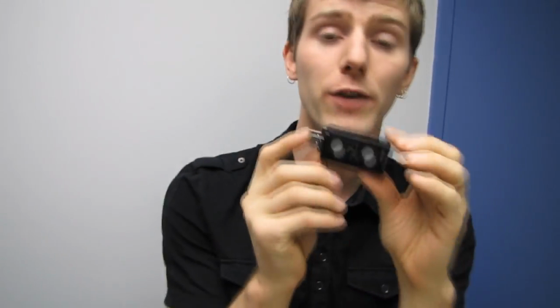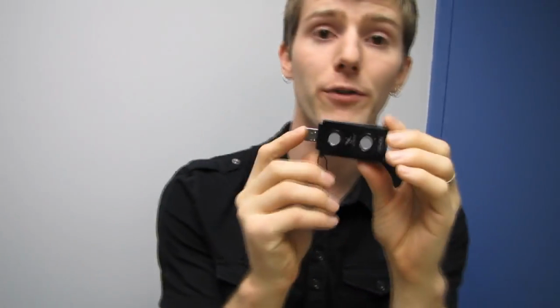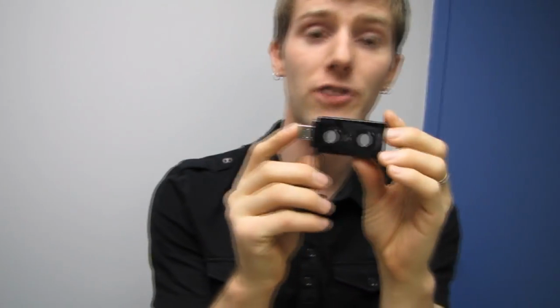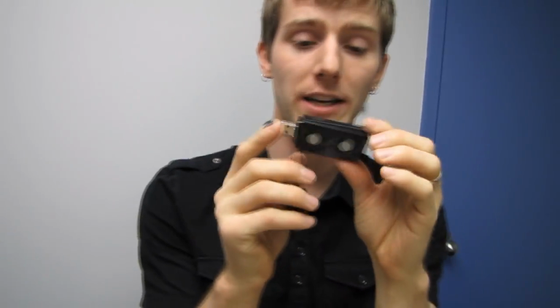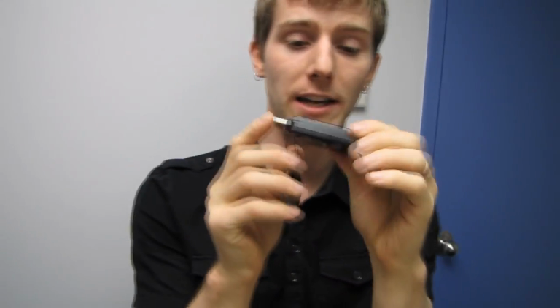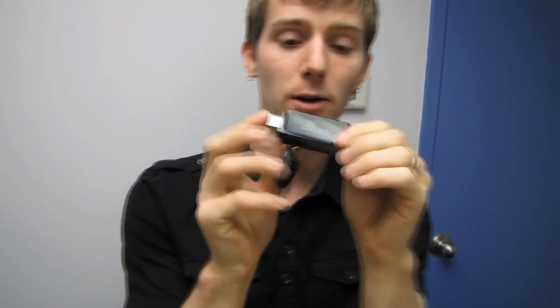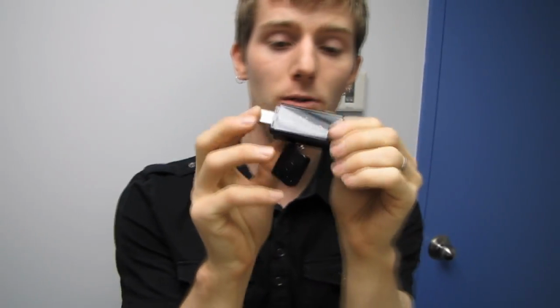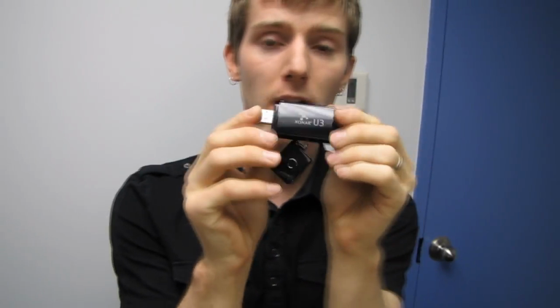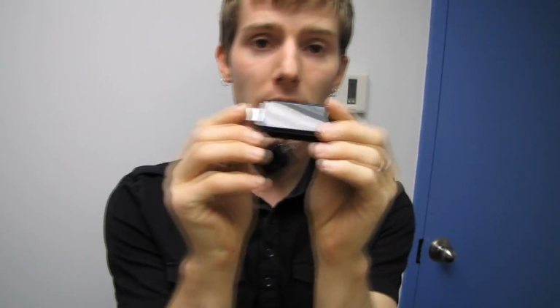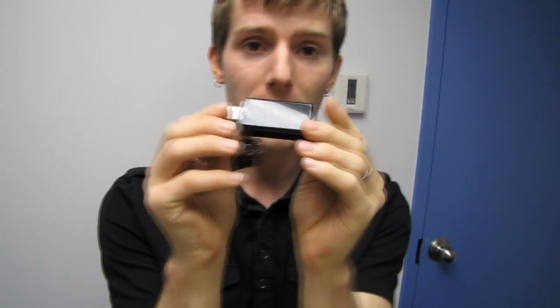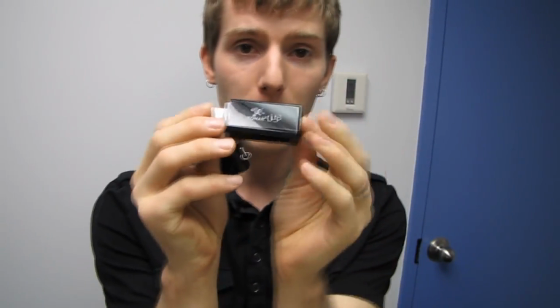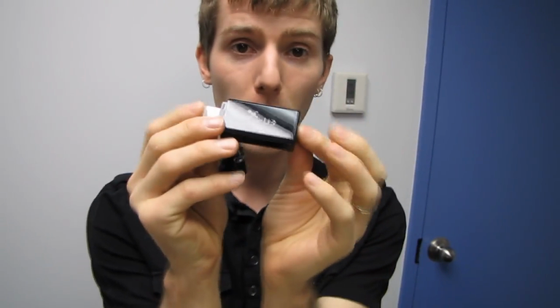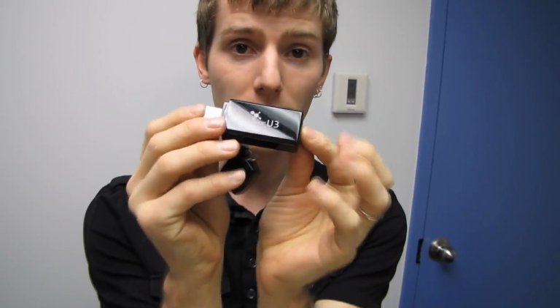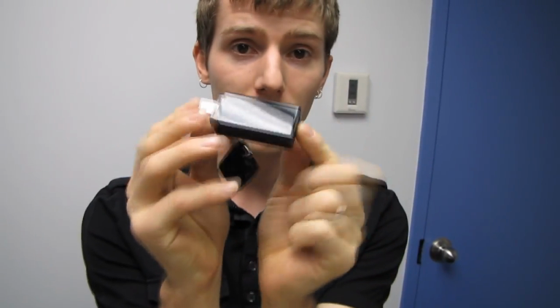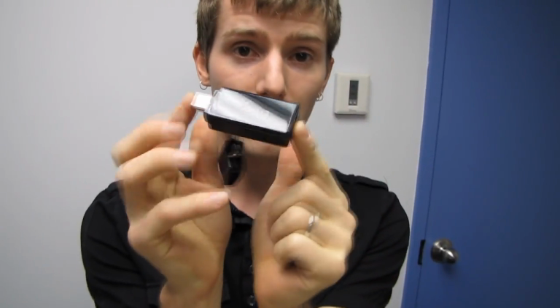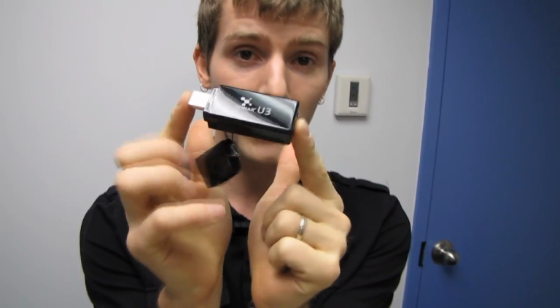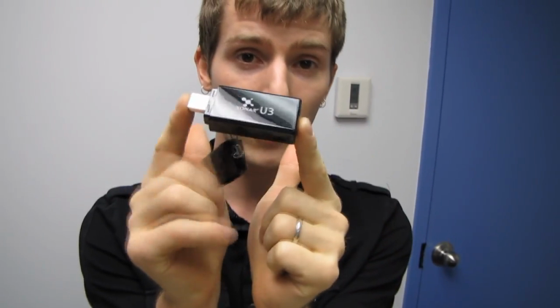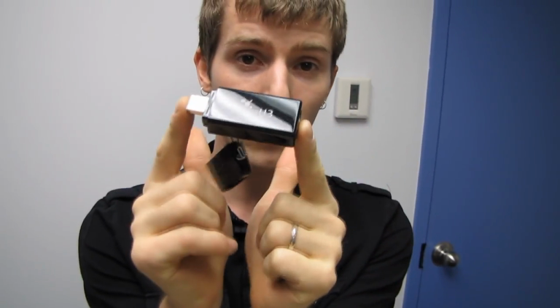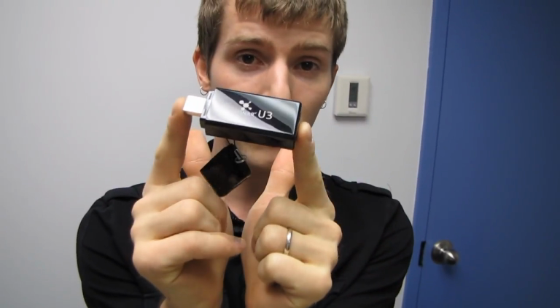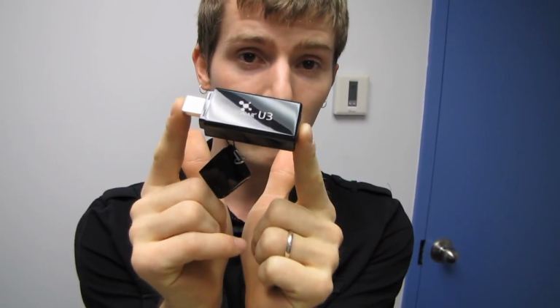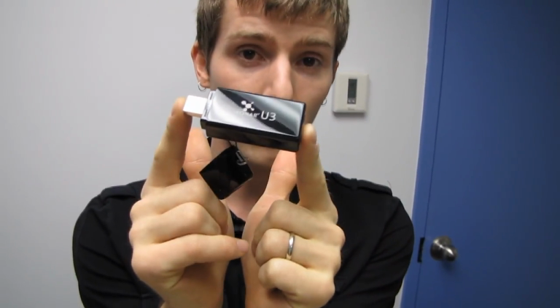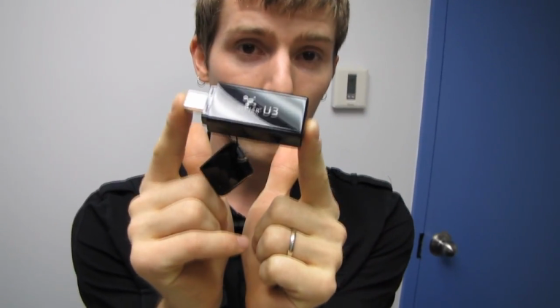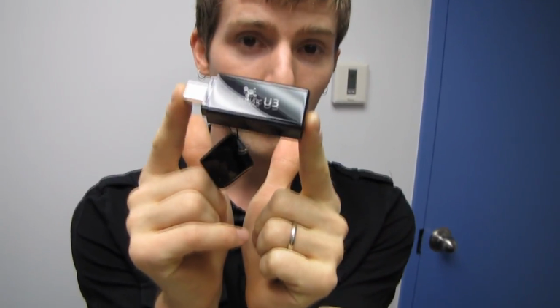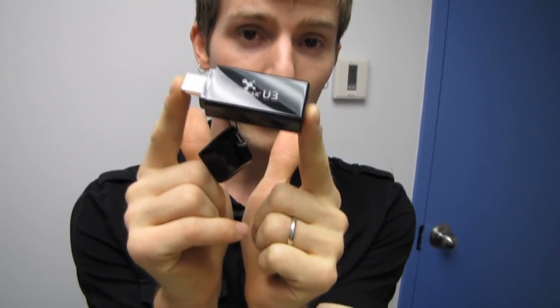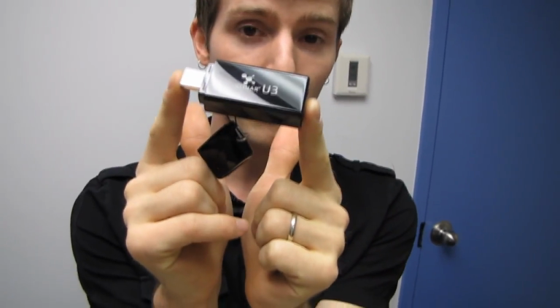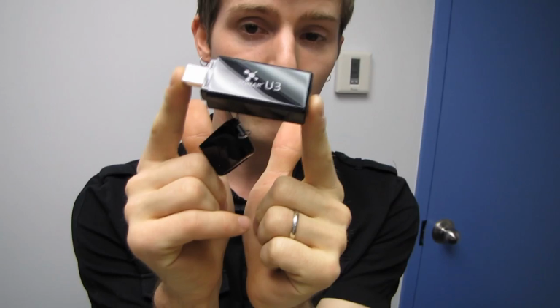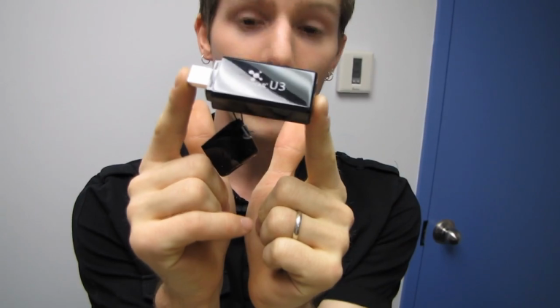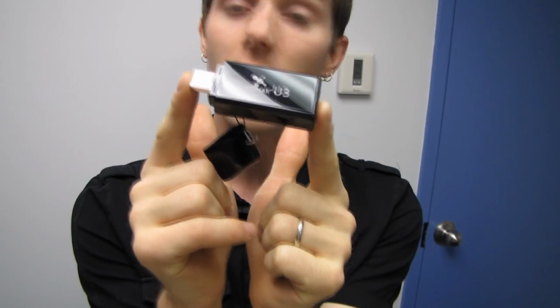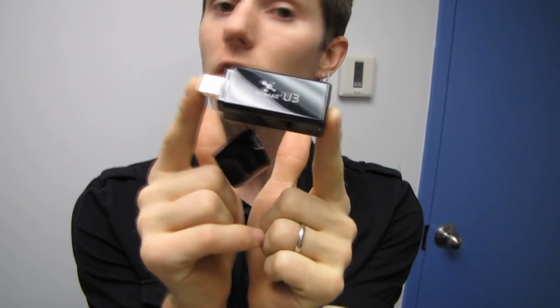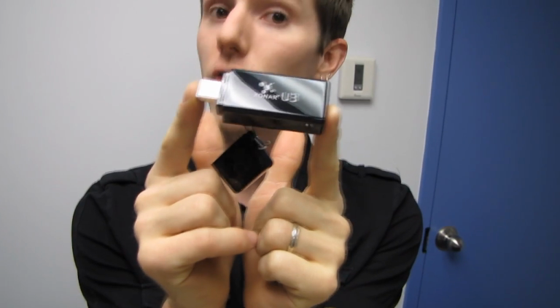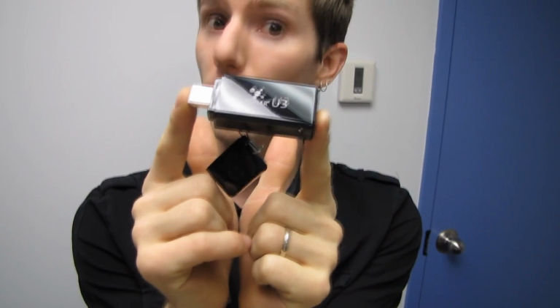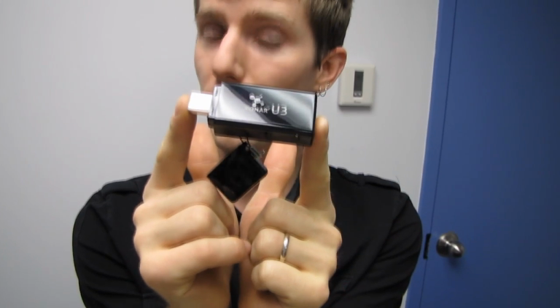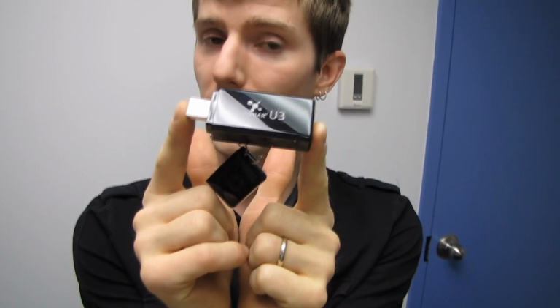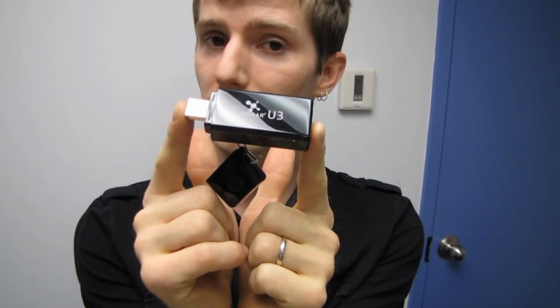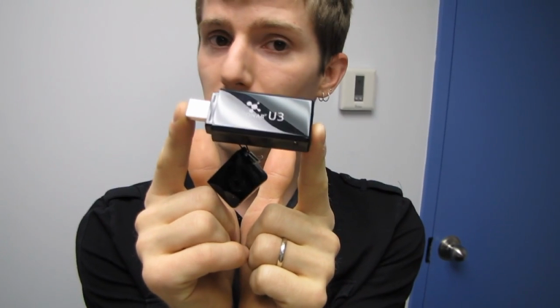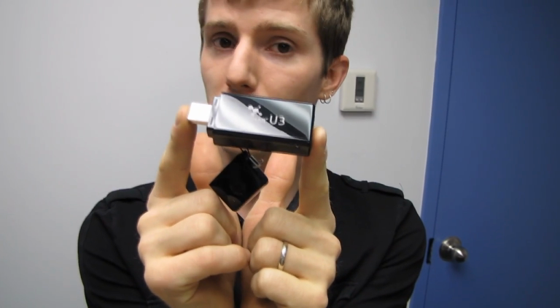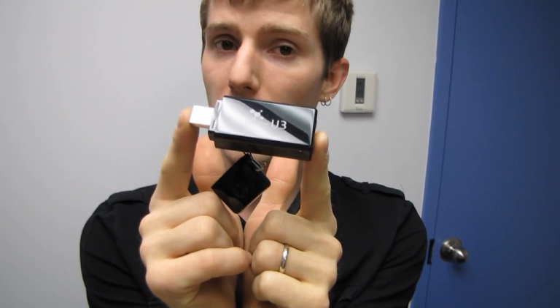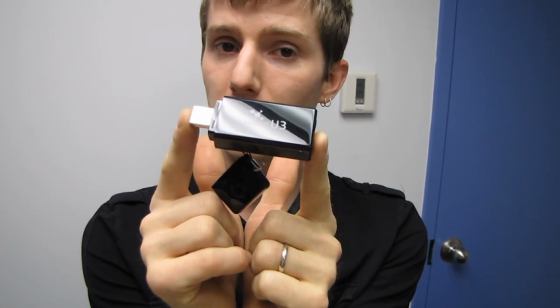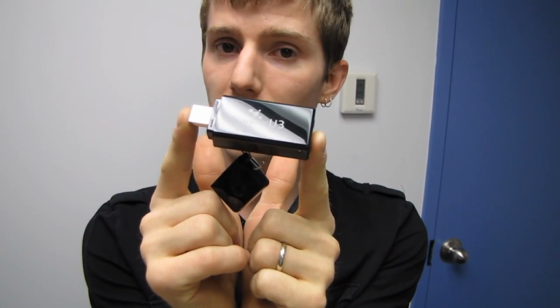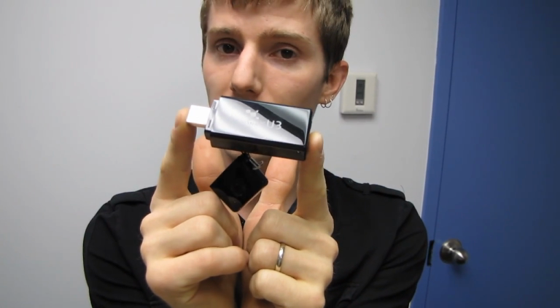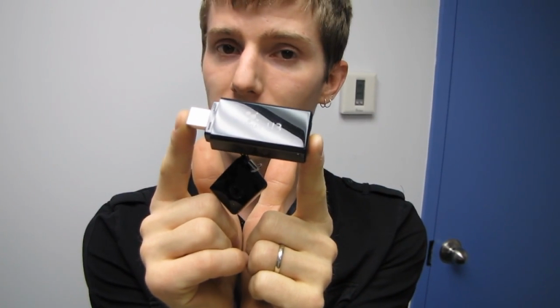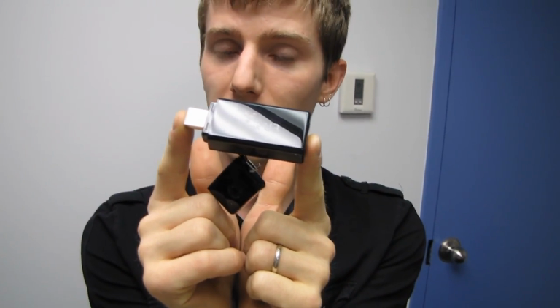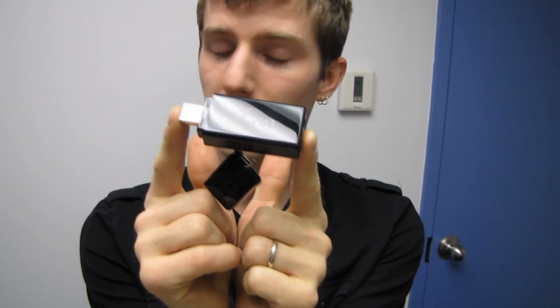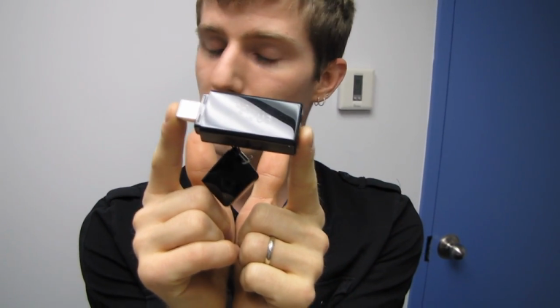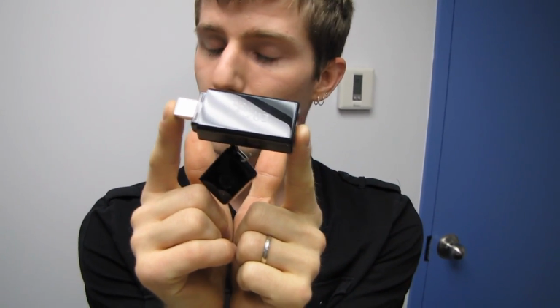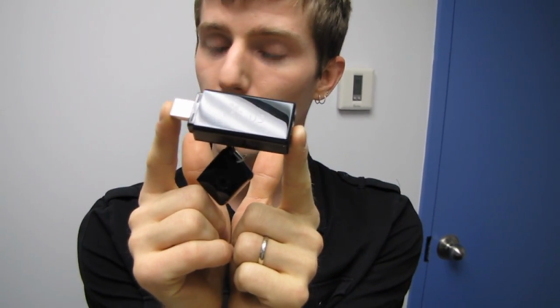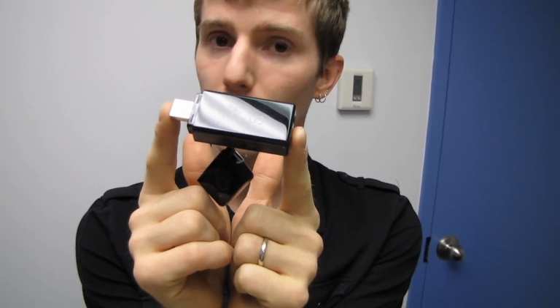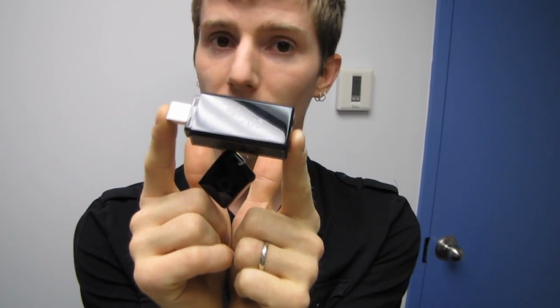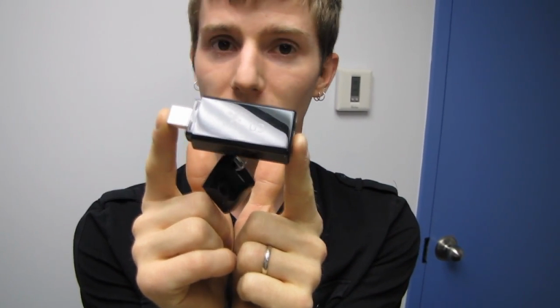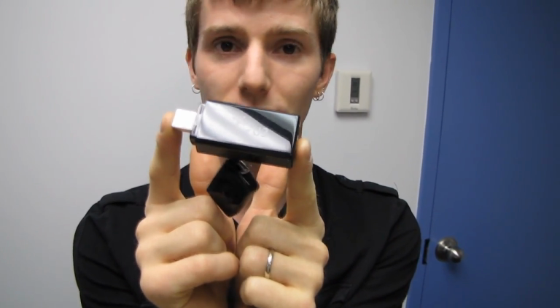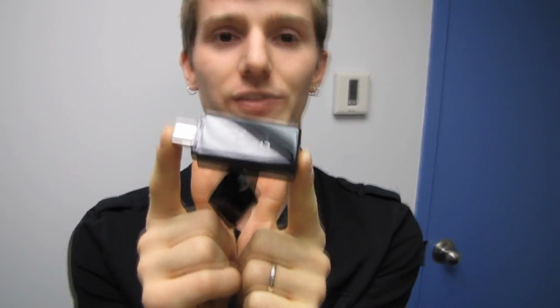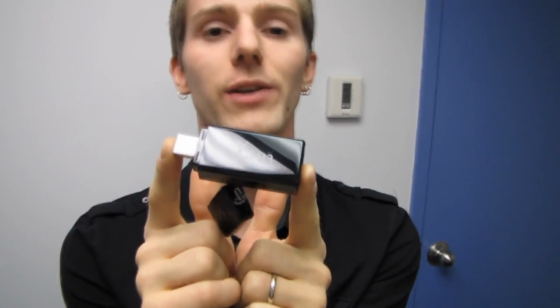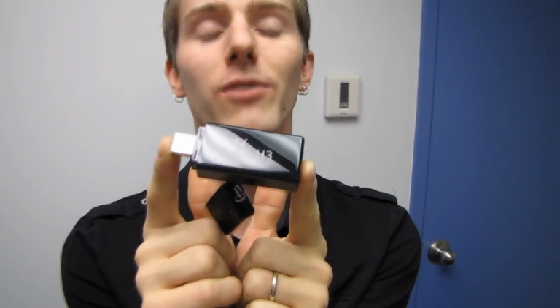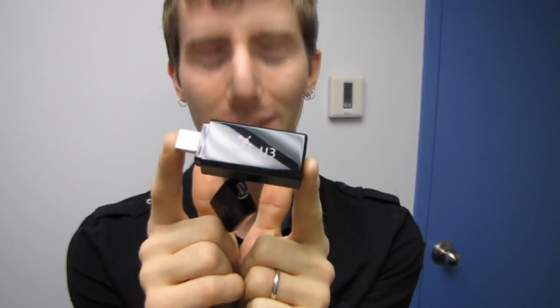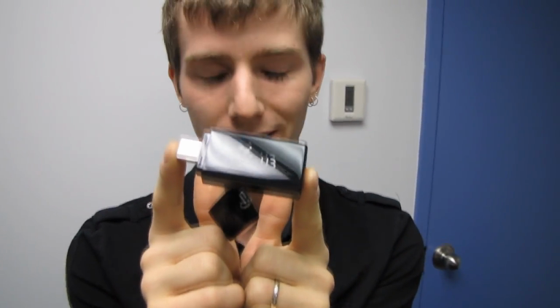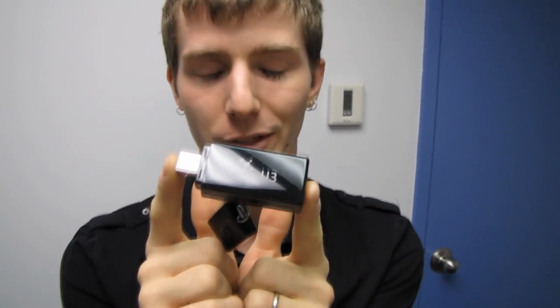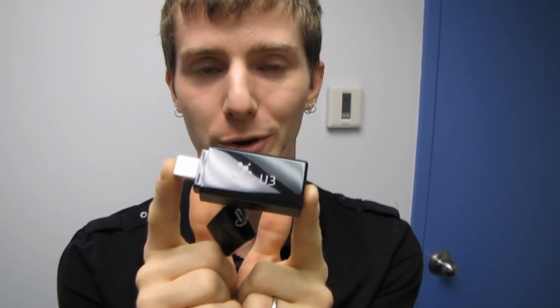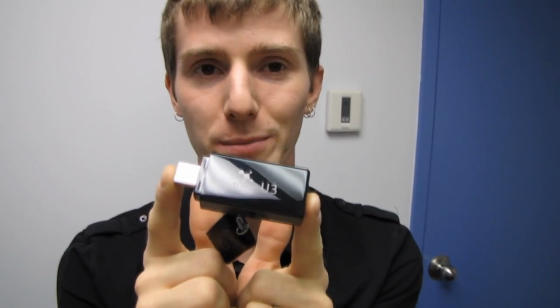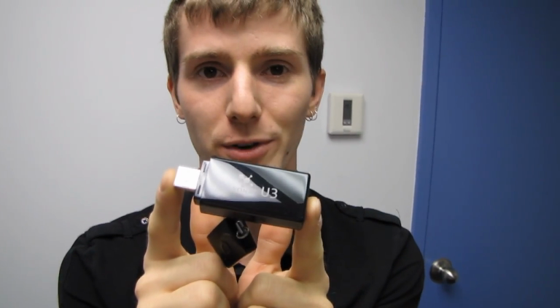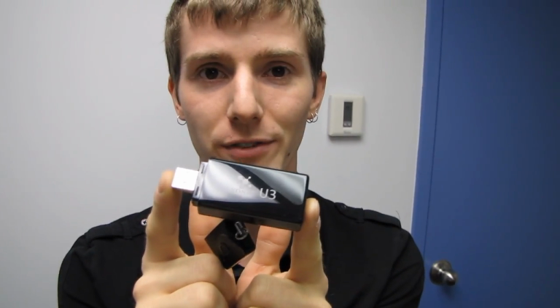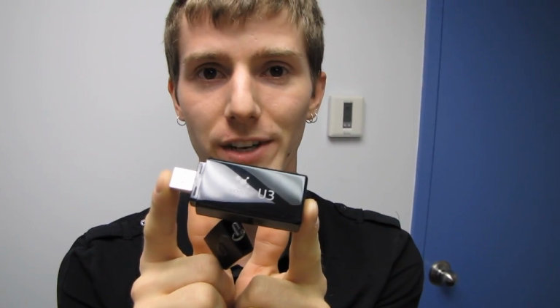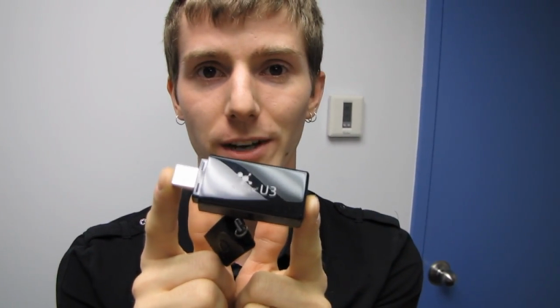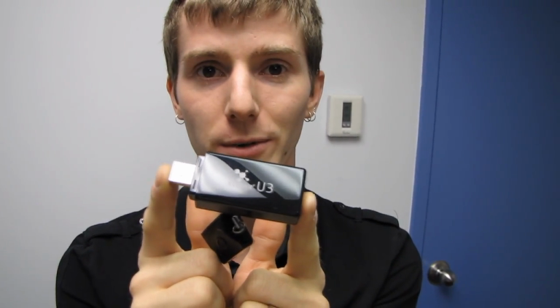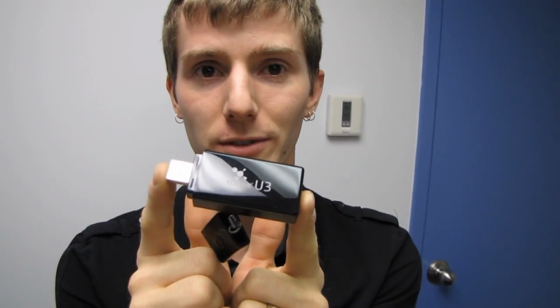Thank you for checking out the unboxing video of the Xonar U3. Don't forget to subscribe to Linus Tech Tips for more unboxings, reviews, and other computer videos.